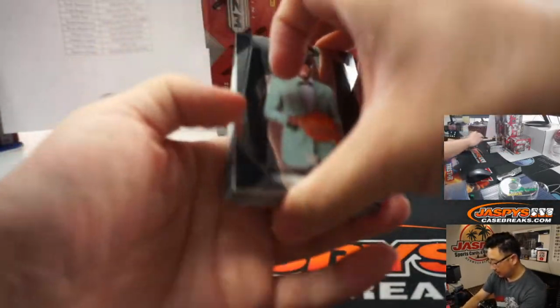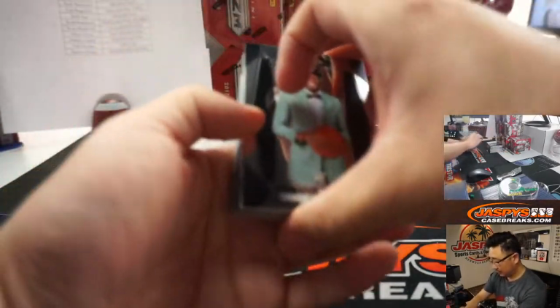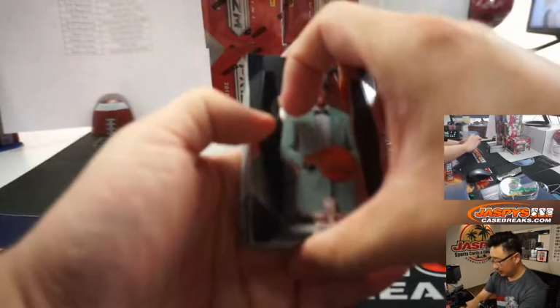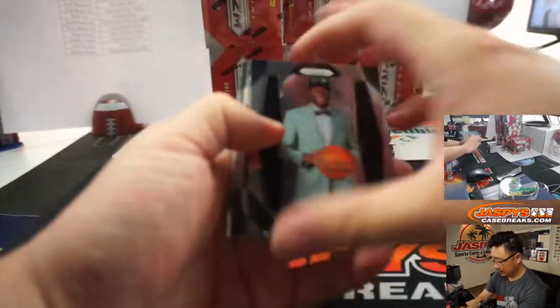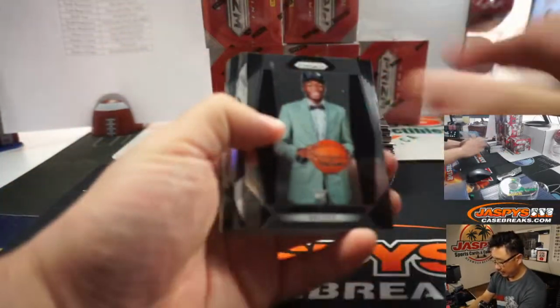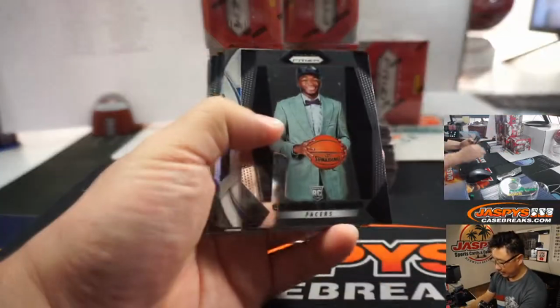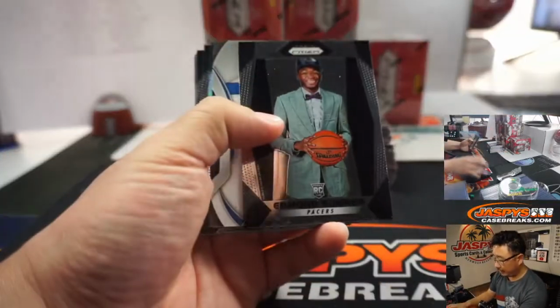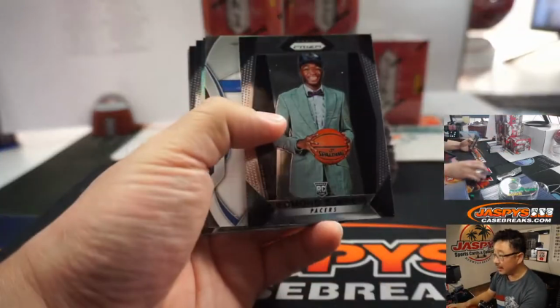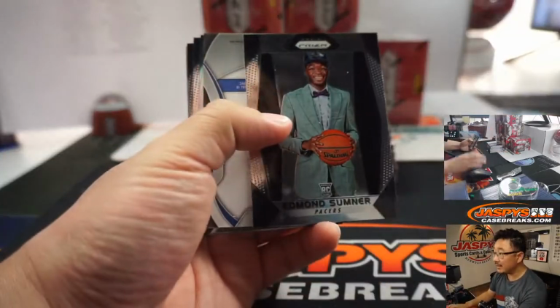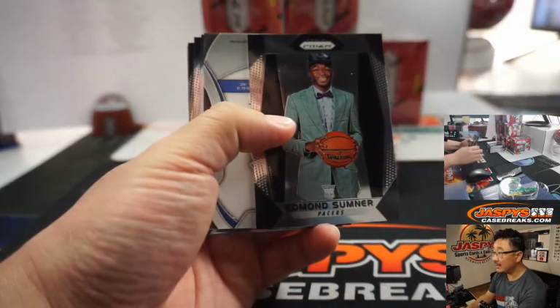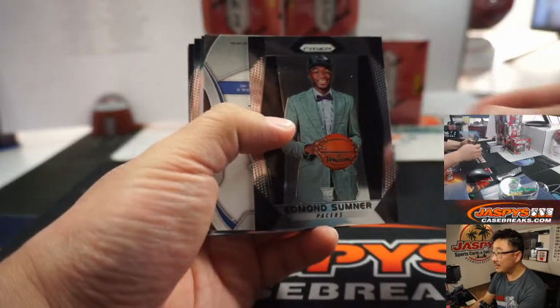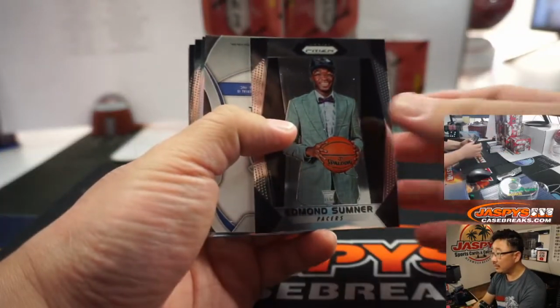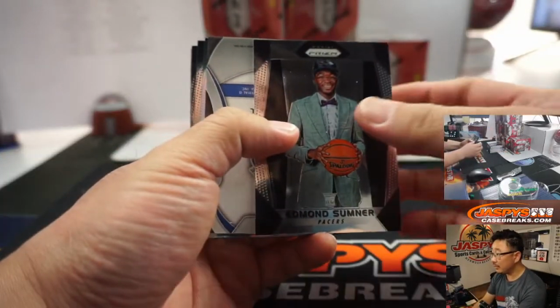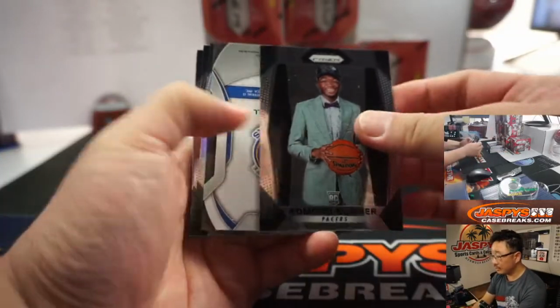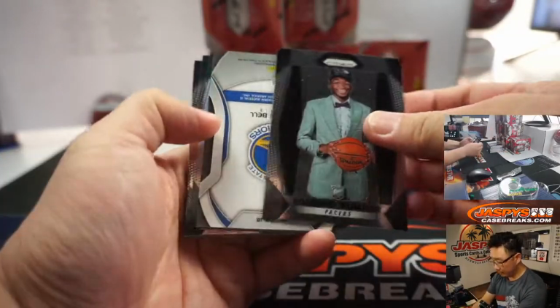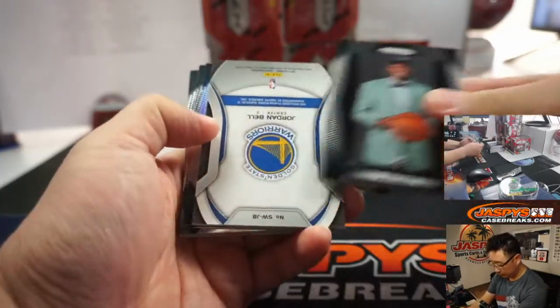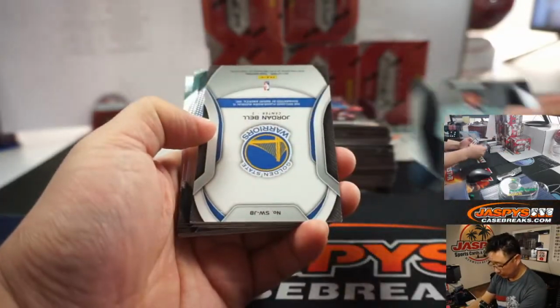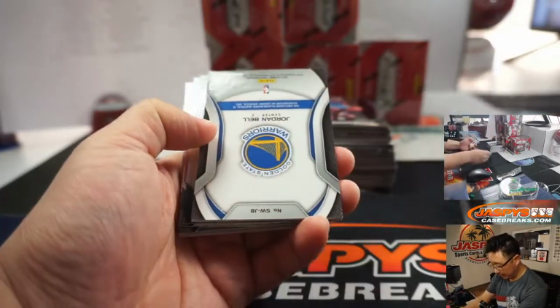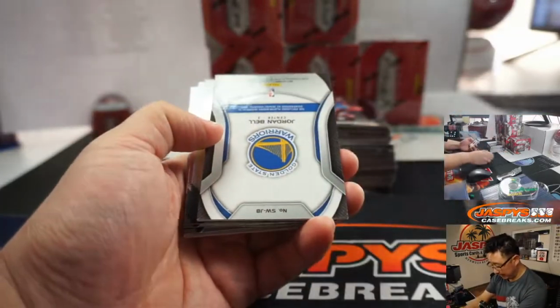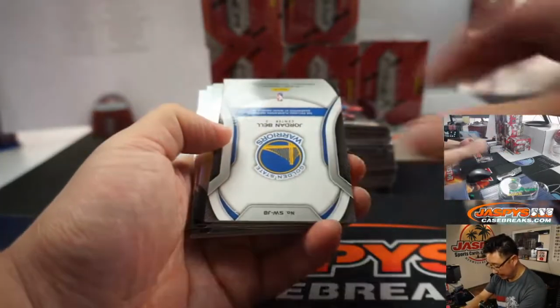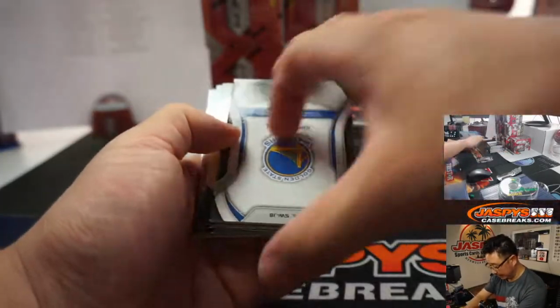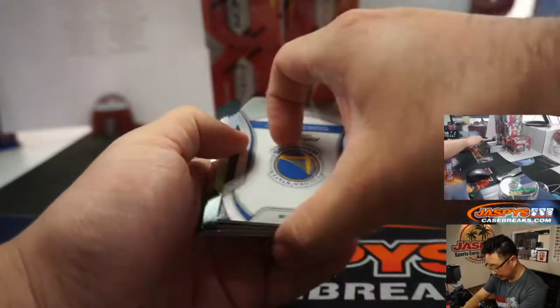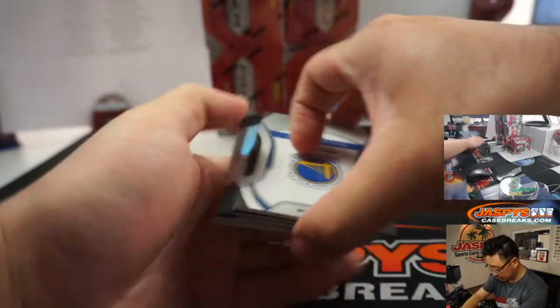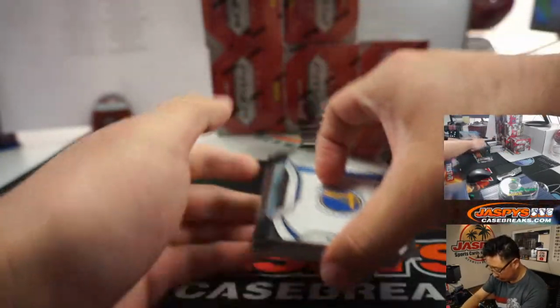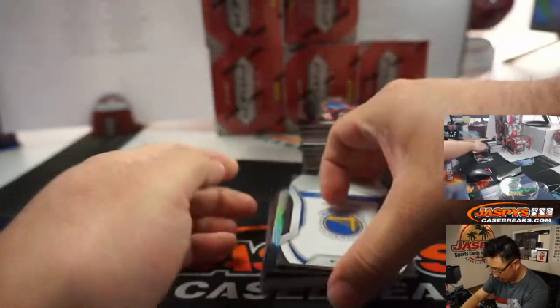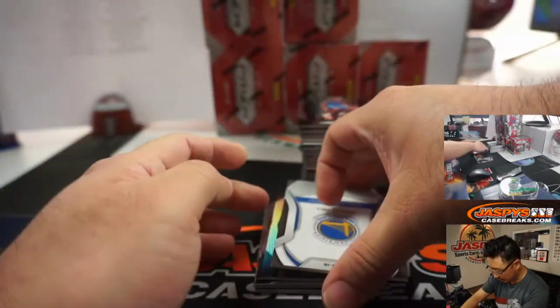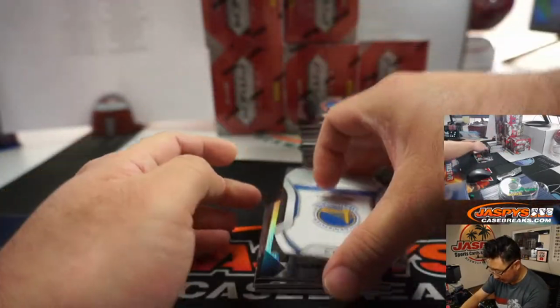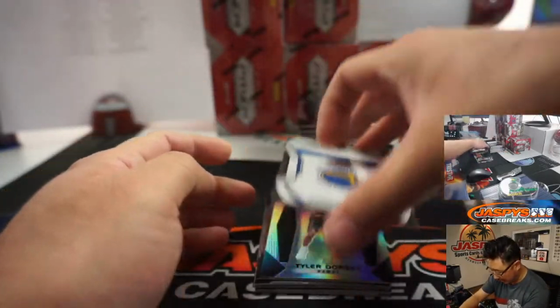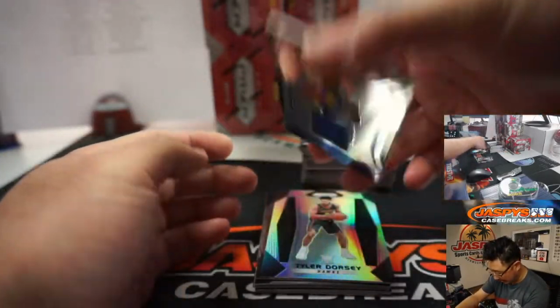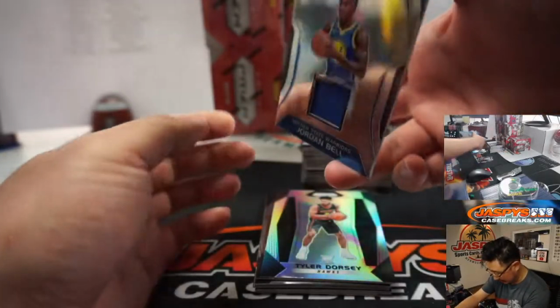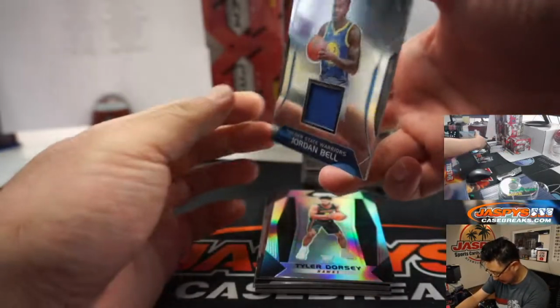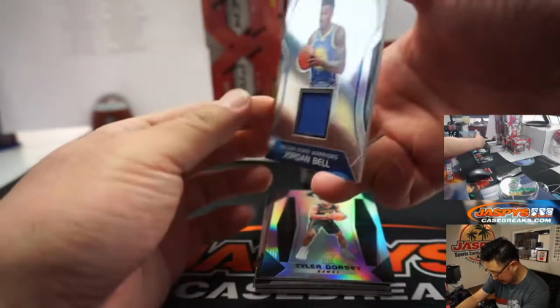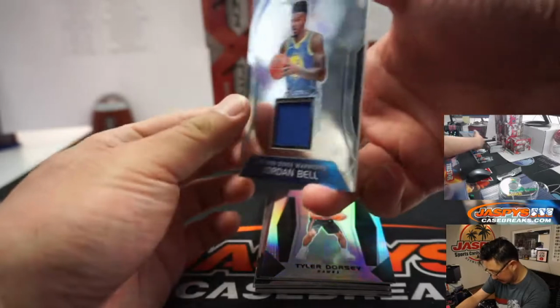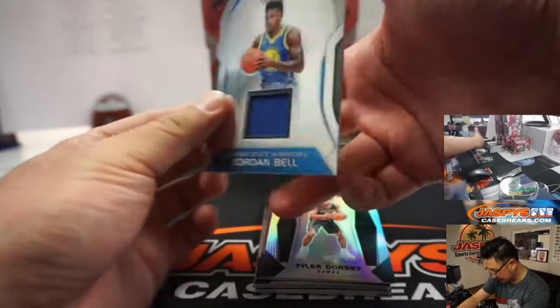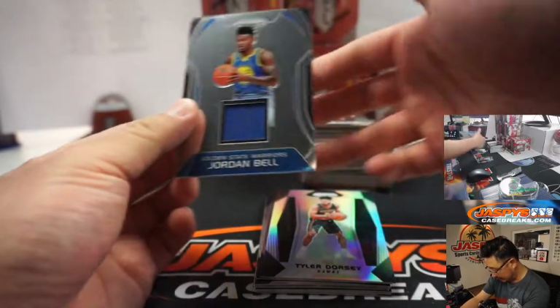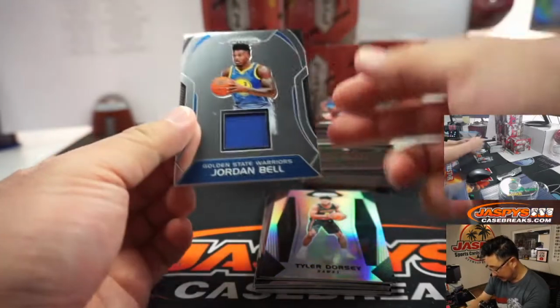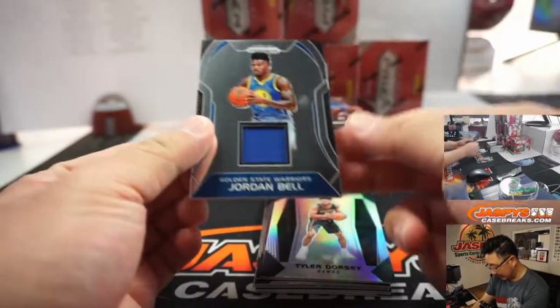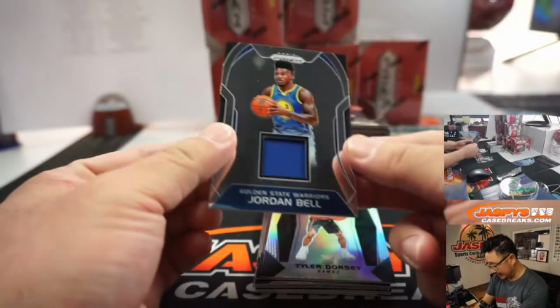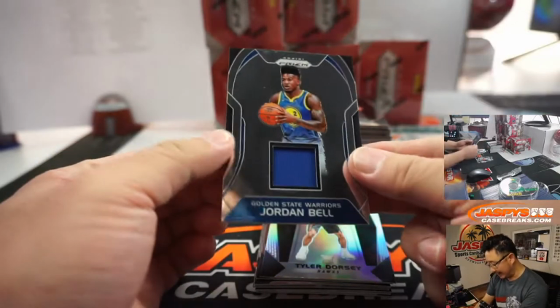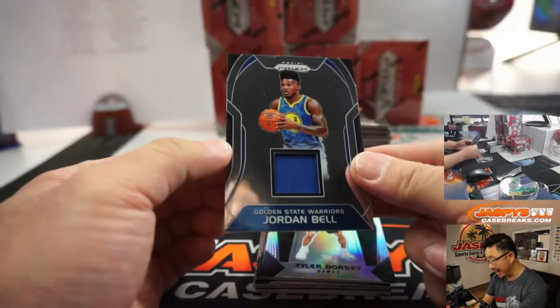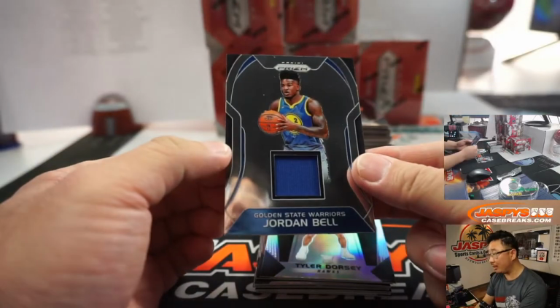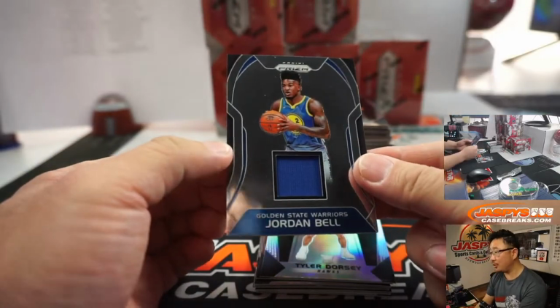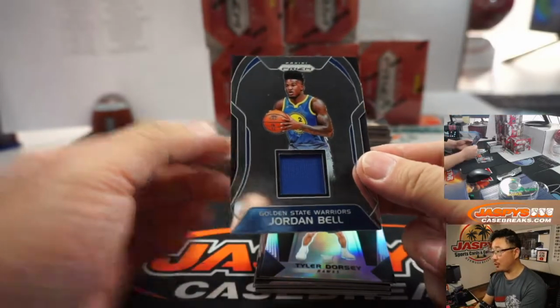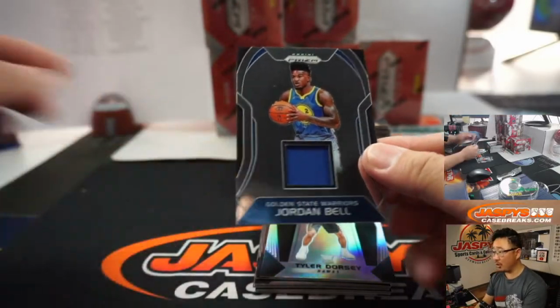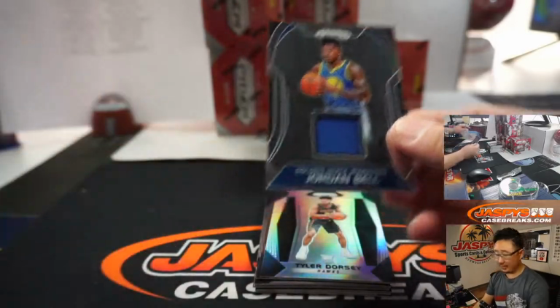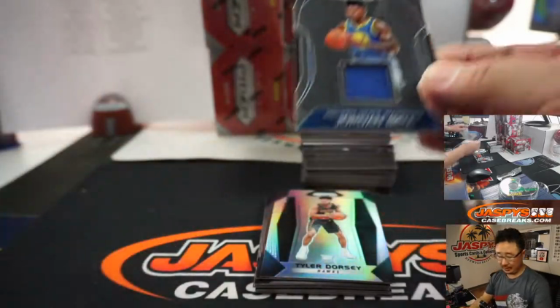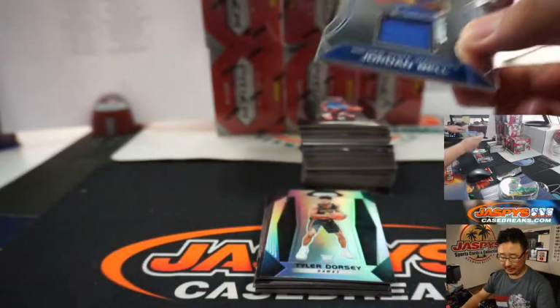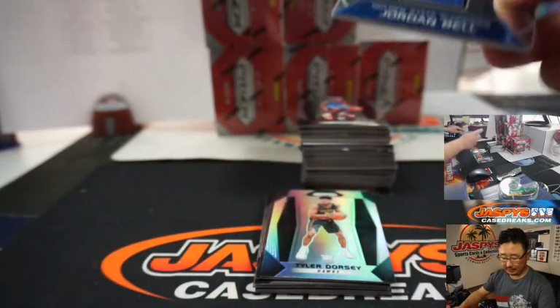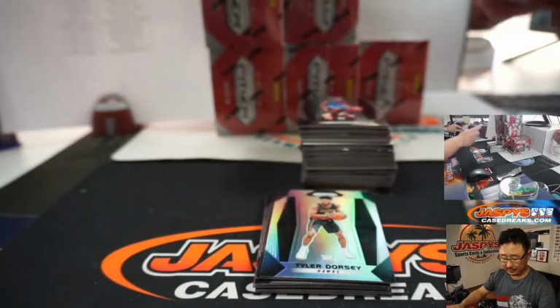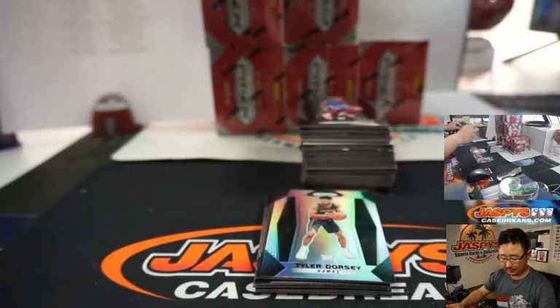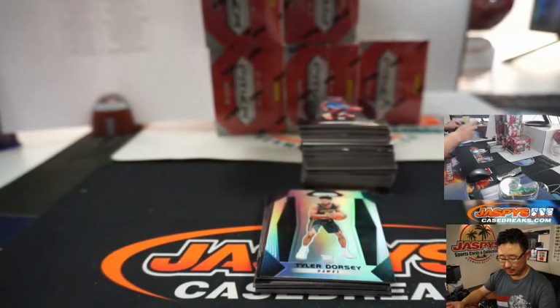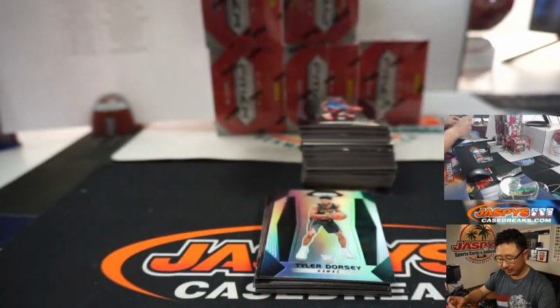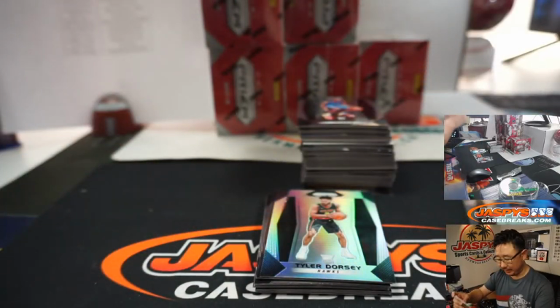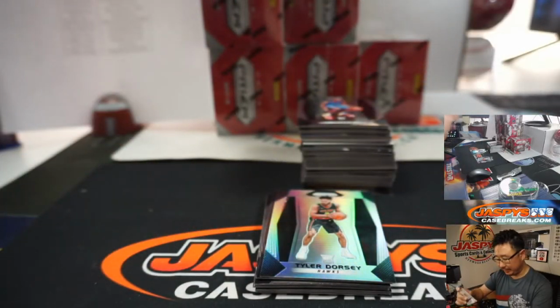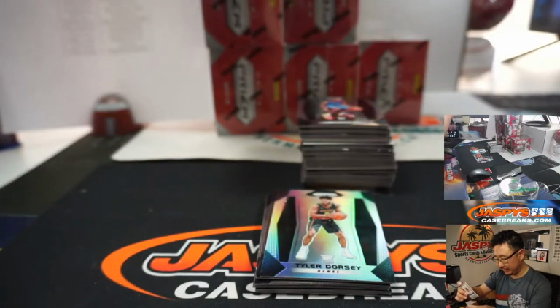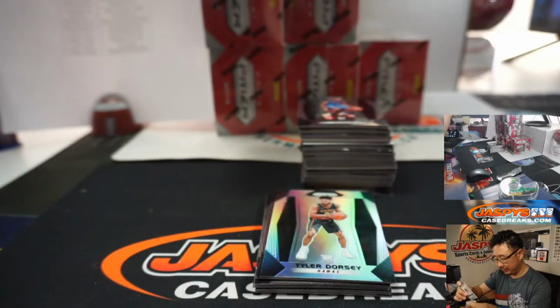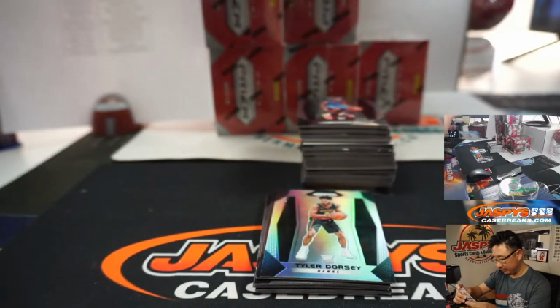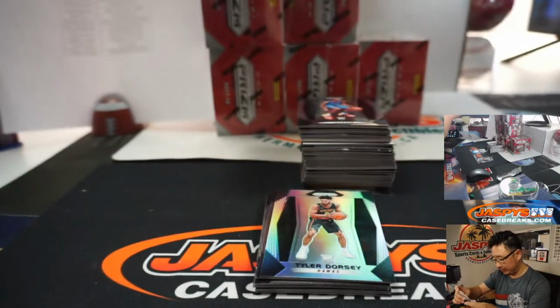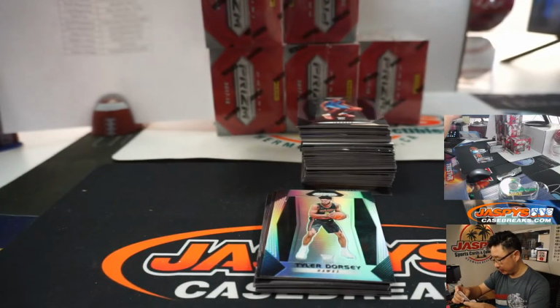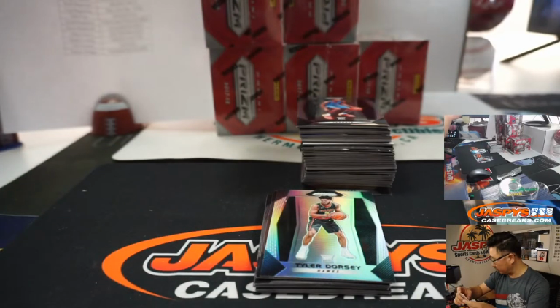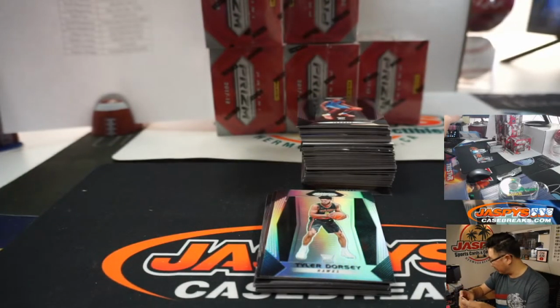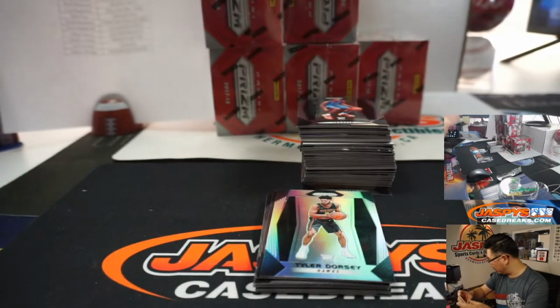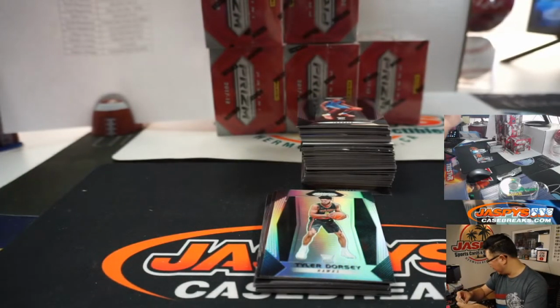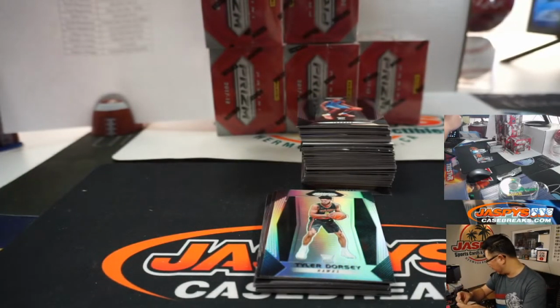Here we go. I see some little silver peeking out of there. There's Jordan Bell, and Tyler Dorsey is the rookie silver. Jordan Bell.